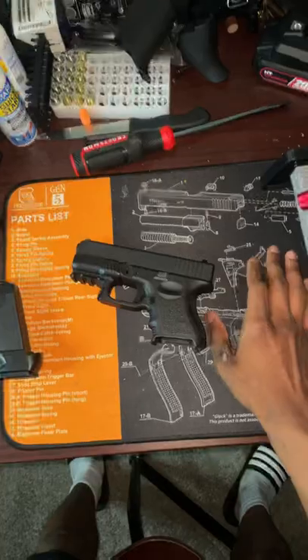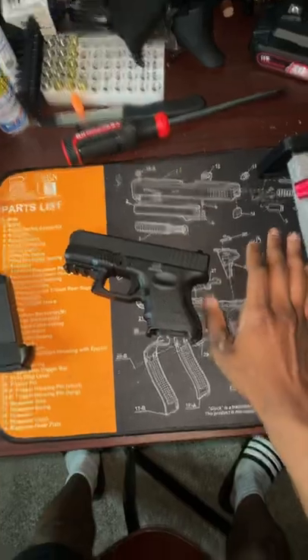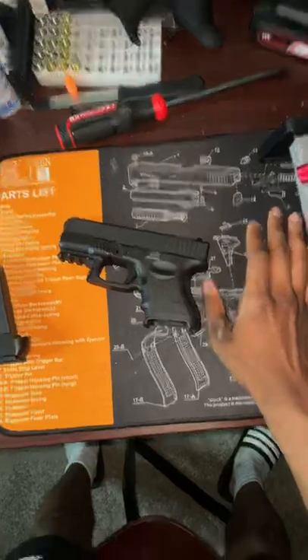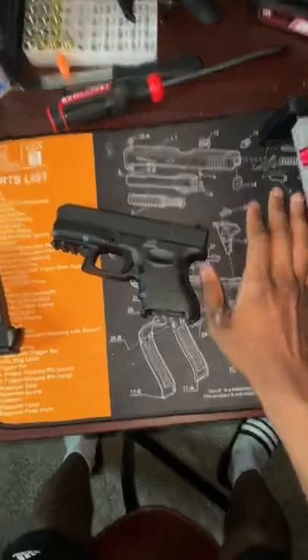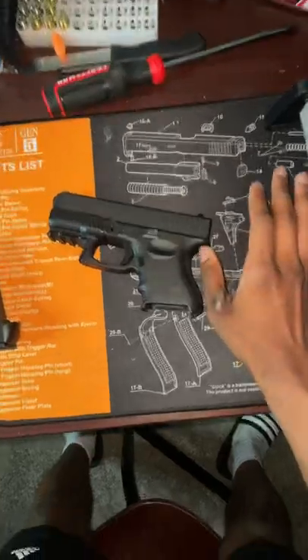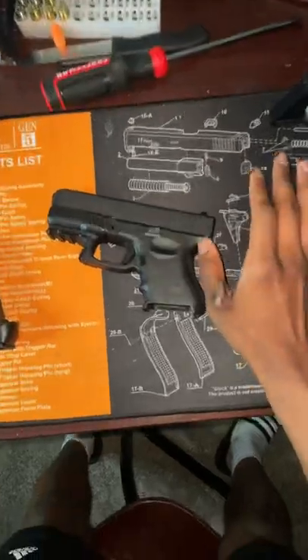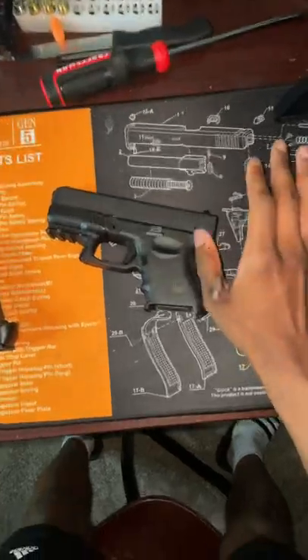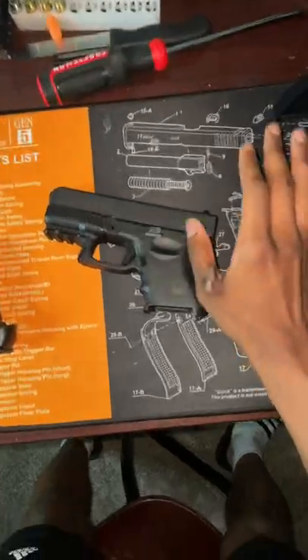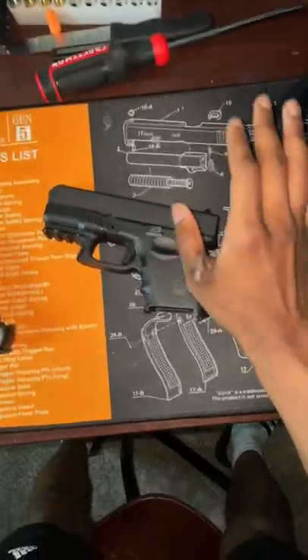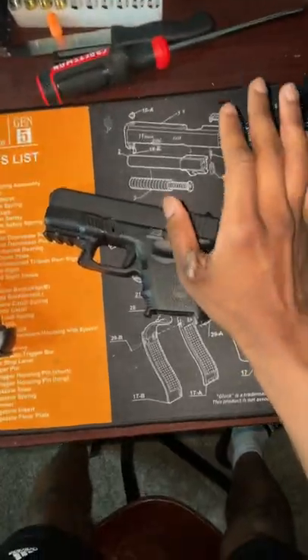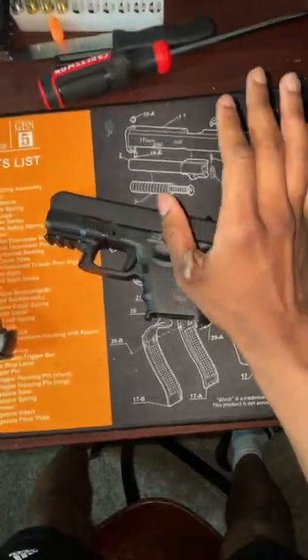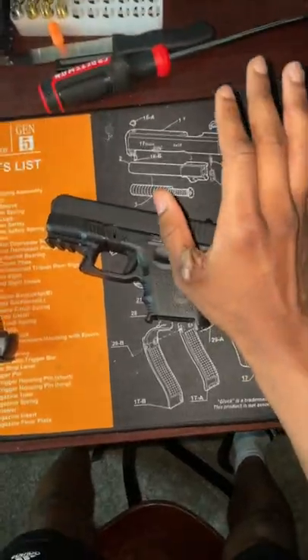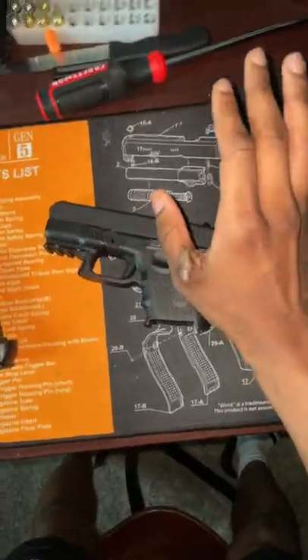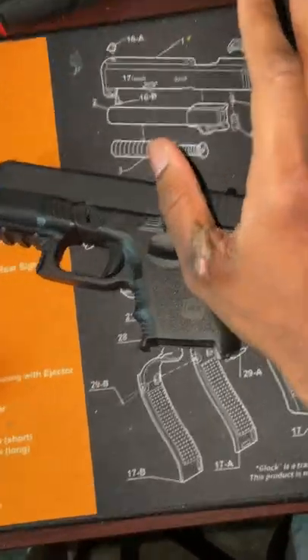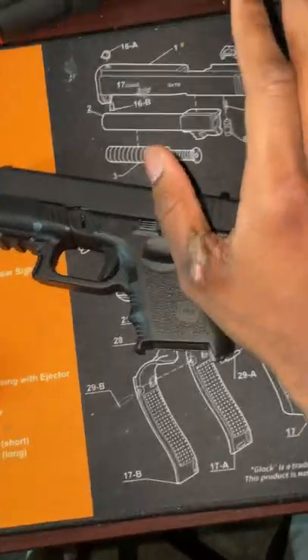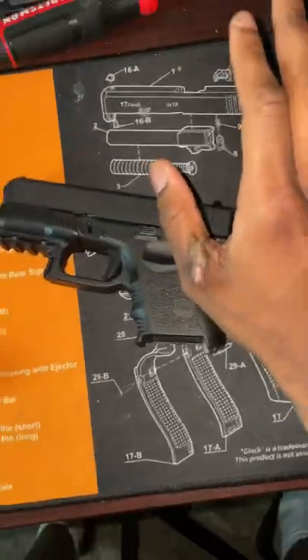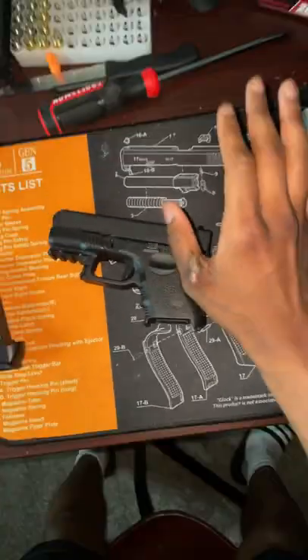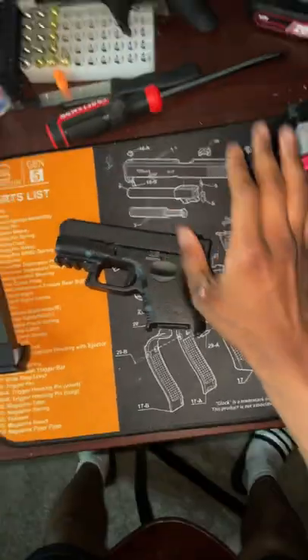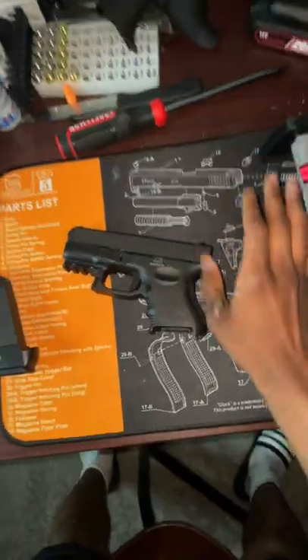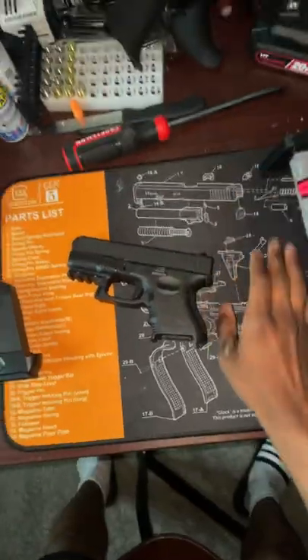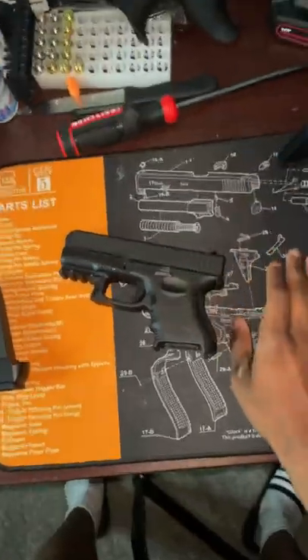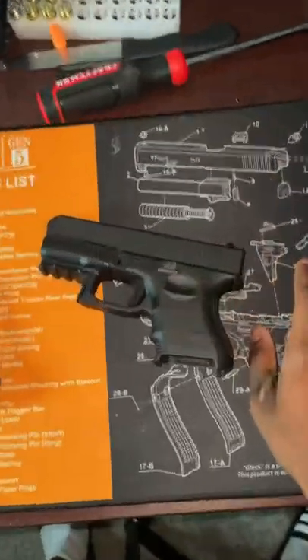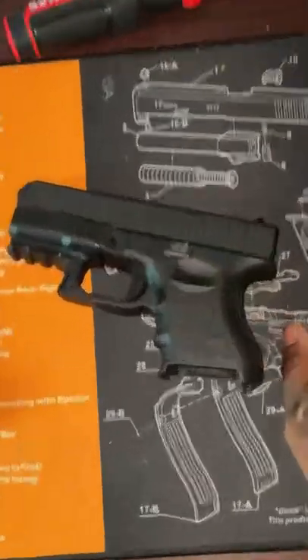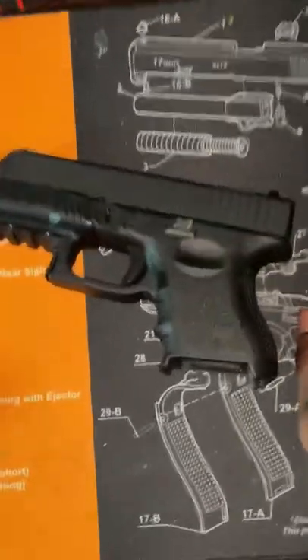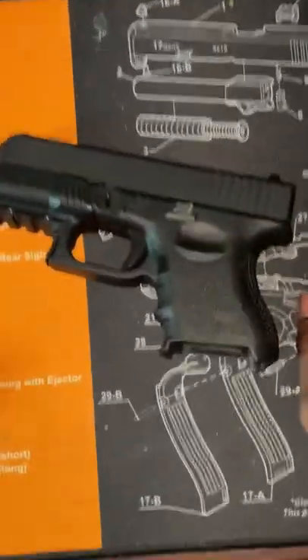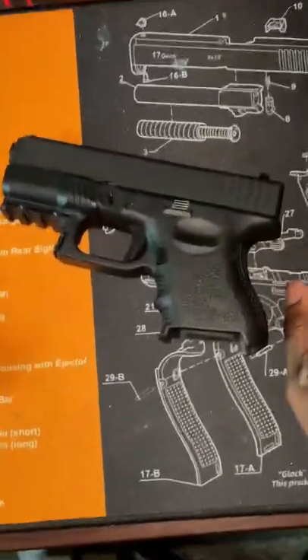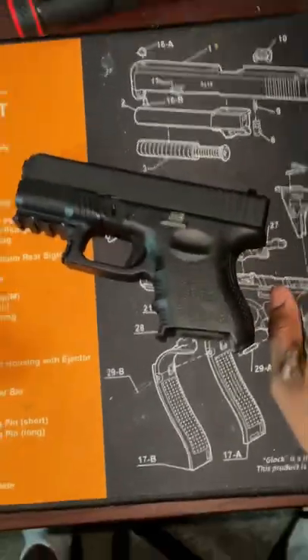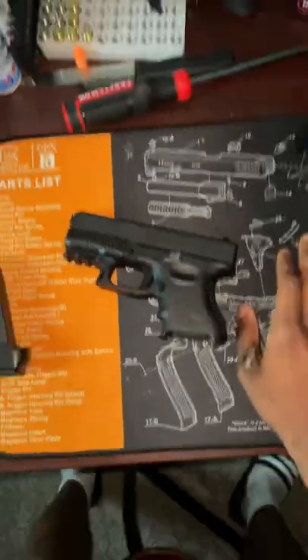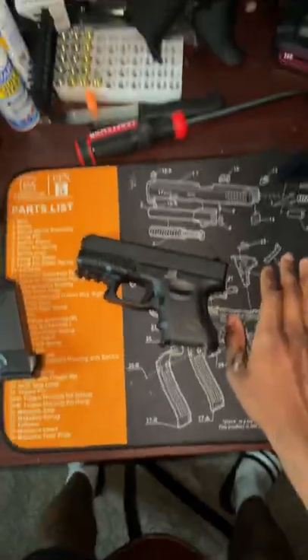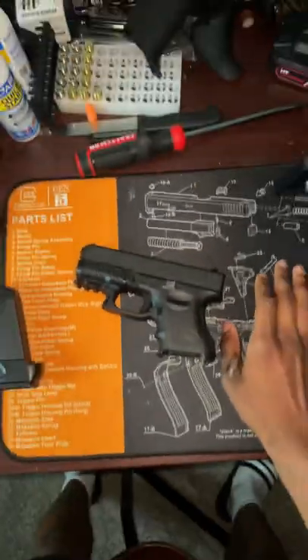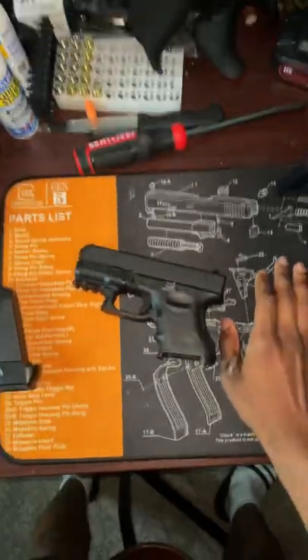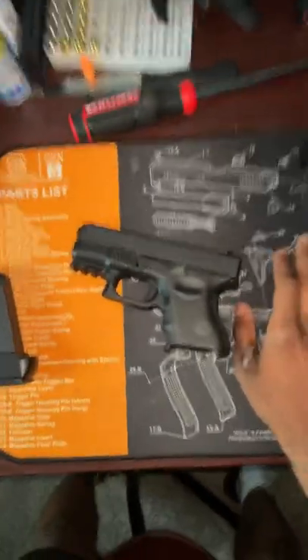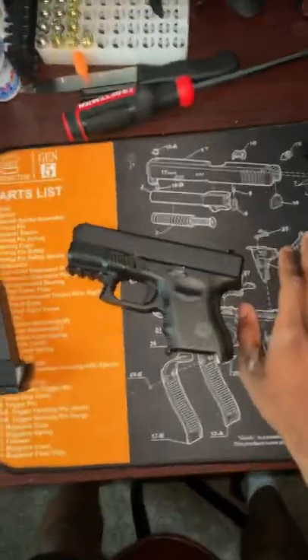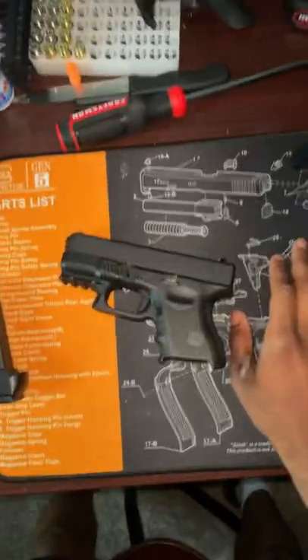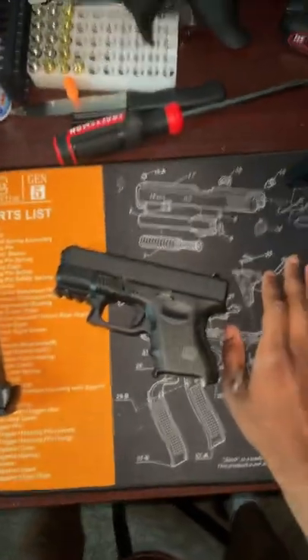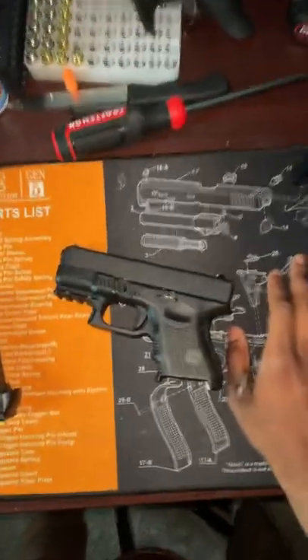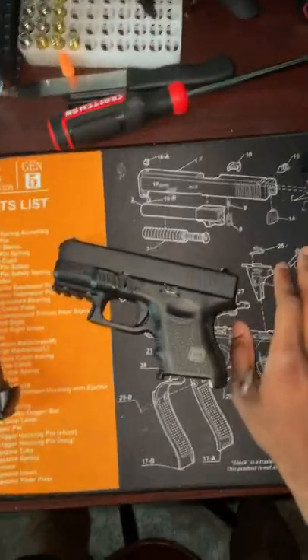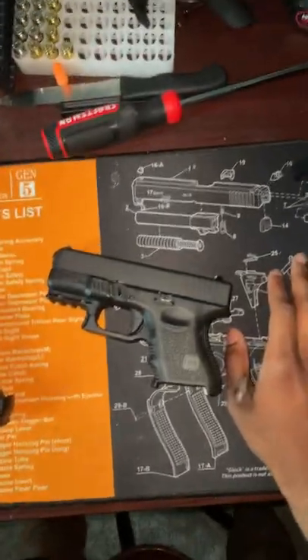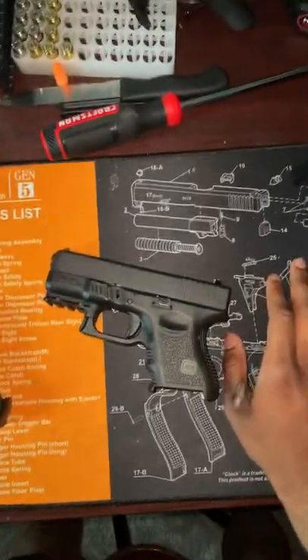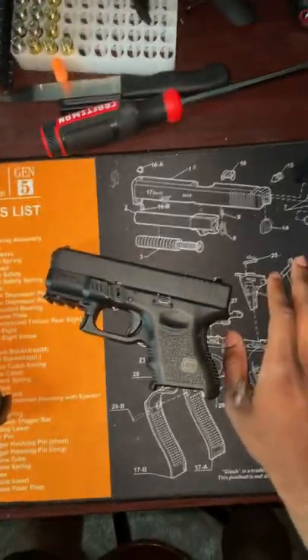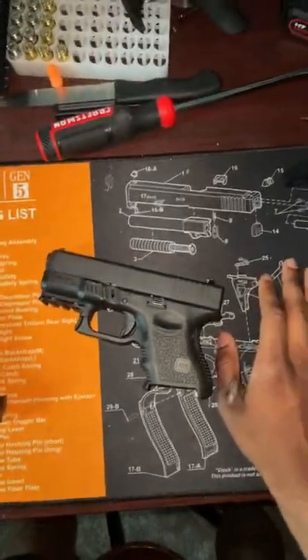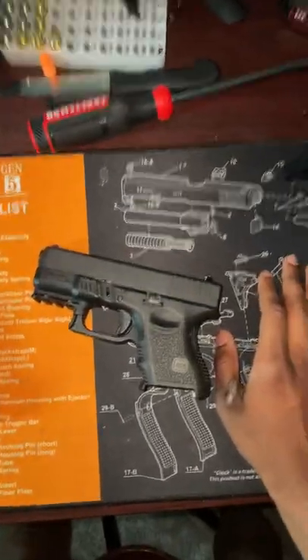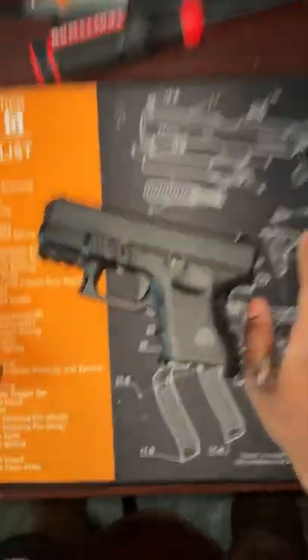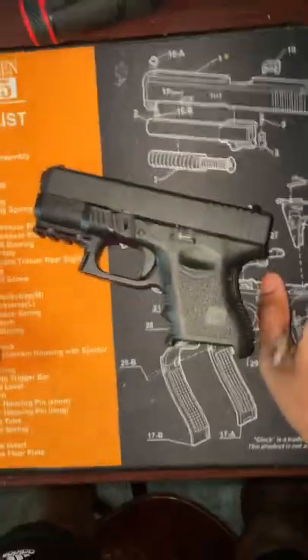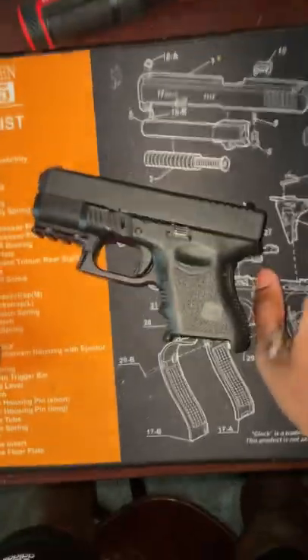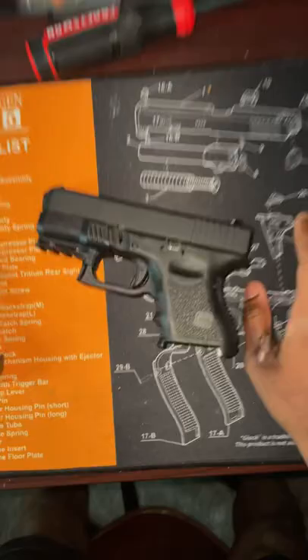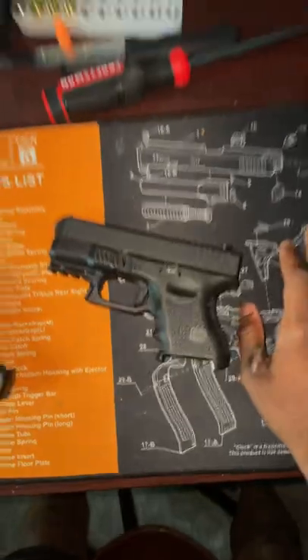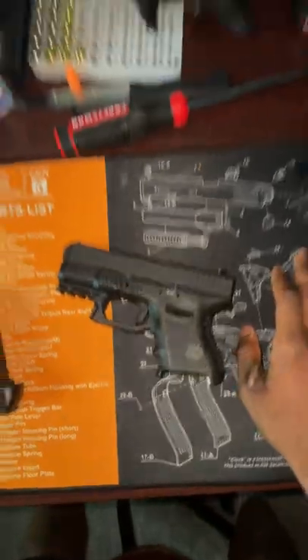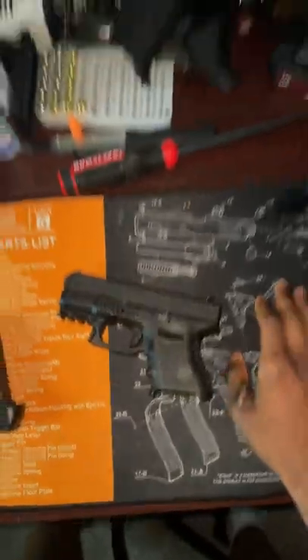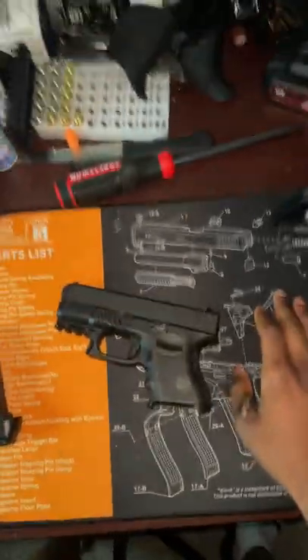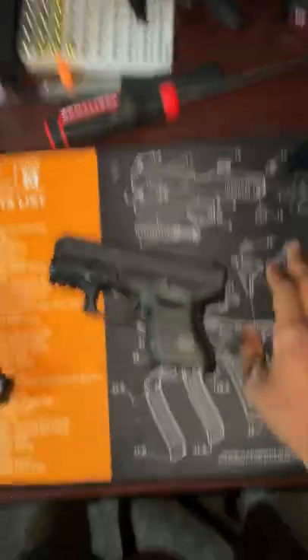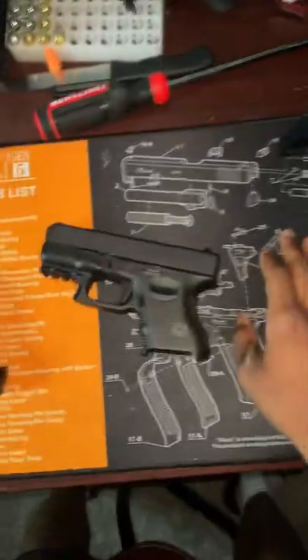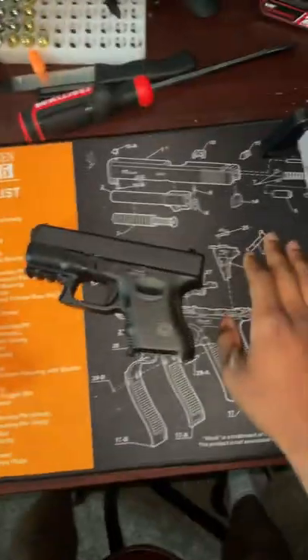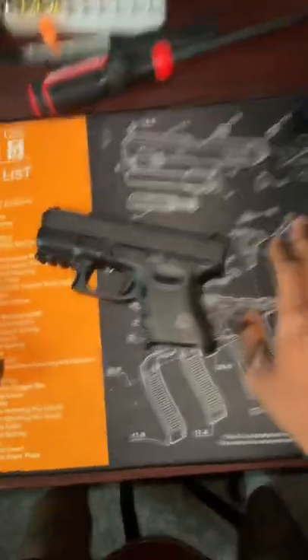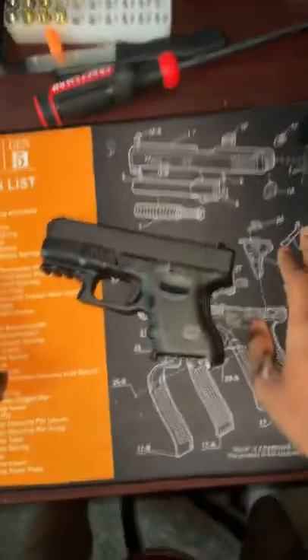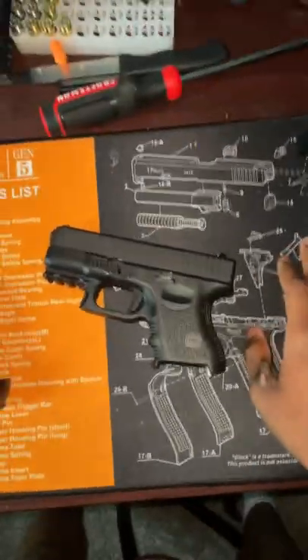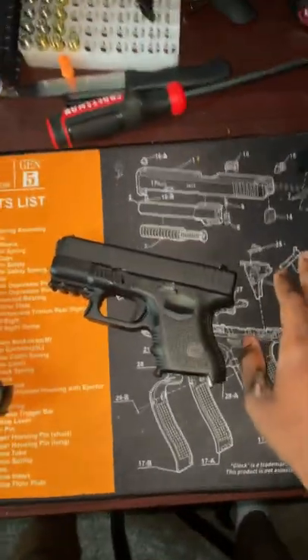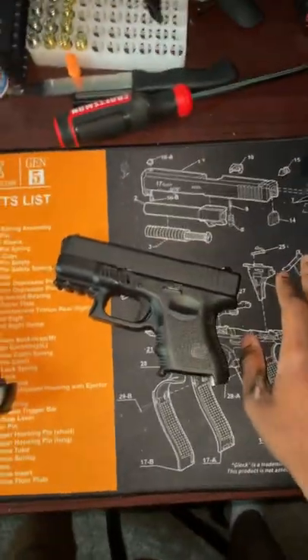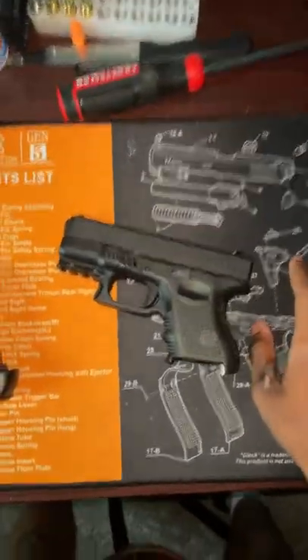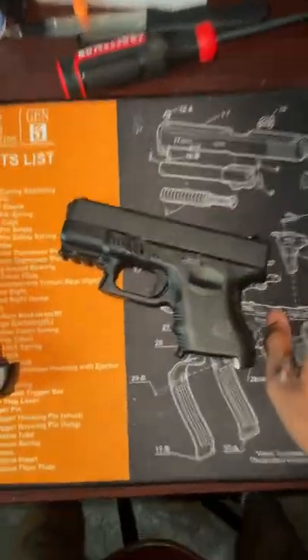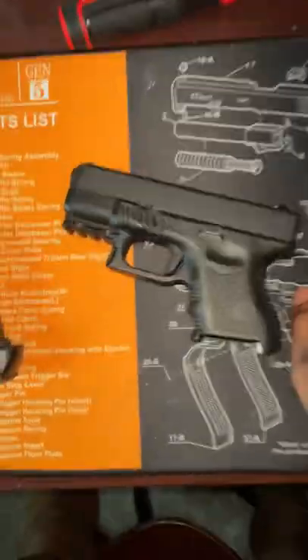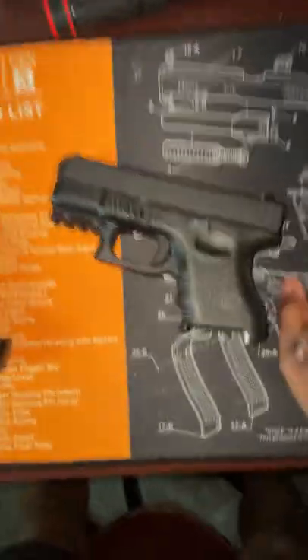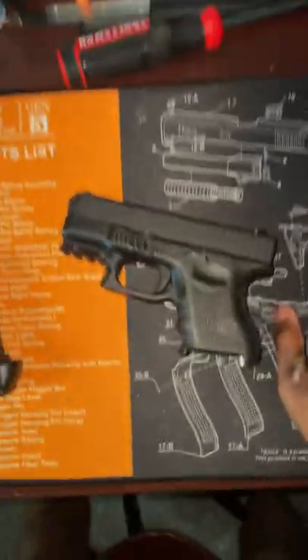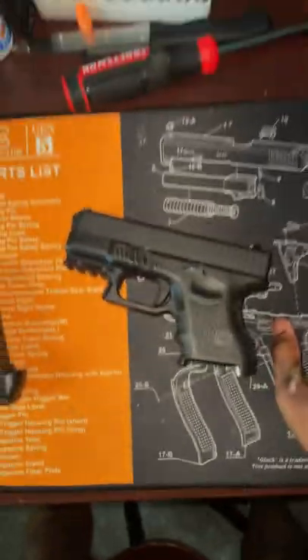My Glock 27 gave me six stitches from slide bite. No, I was not holding the gun one-handed. No, I was not holding the gun sideways.